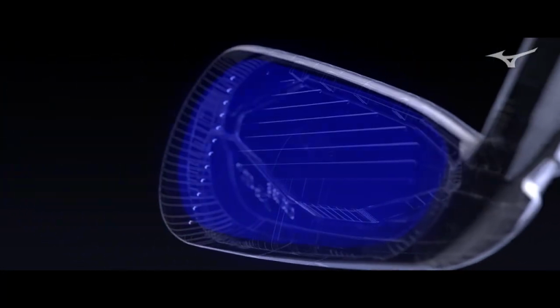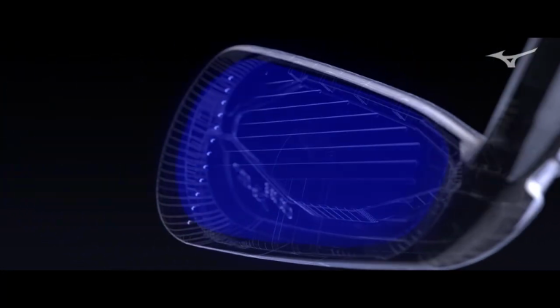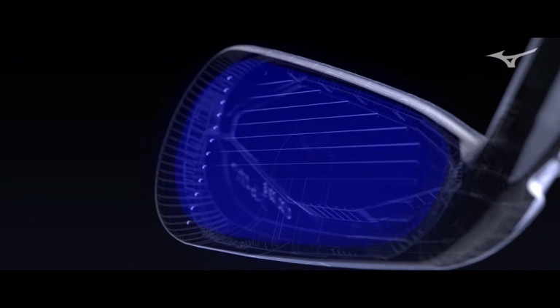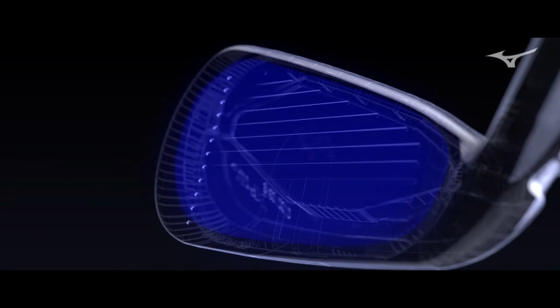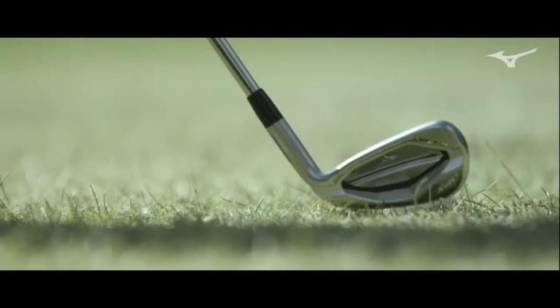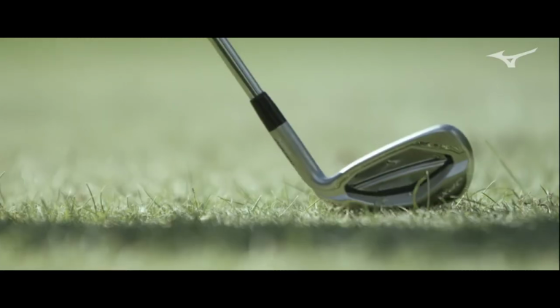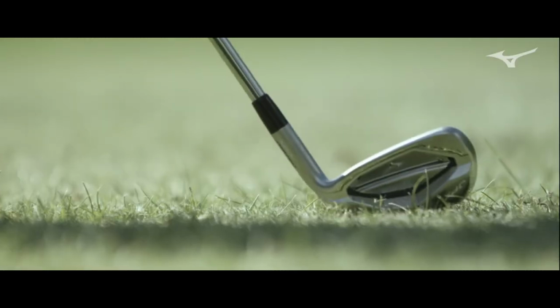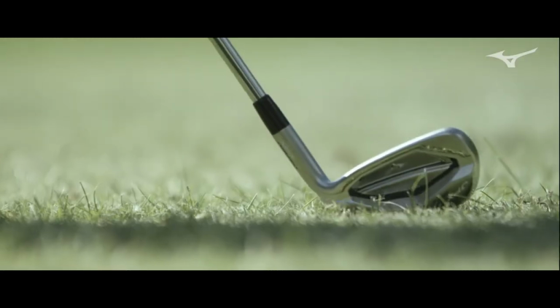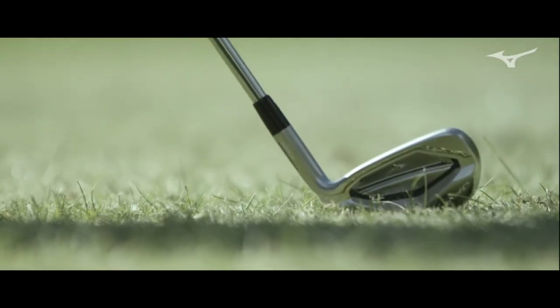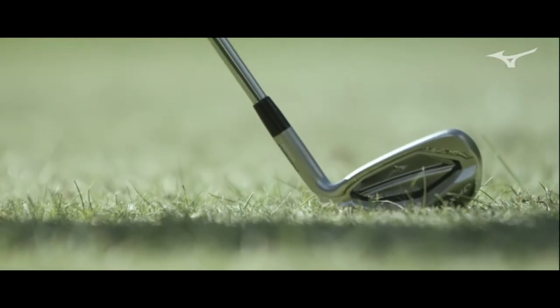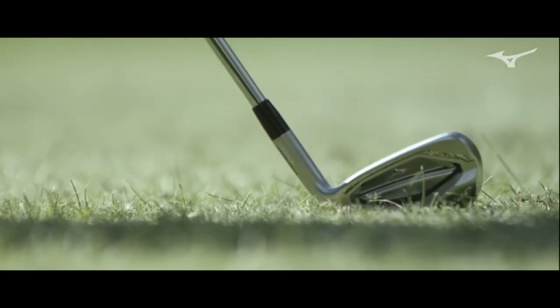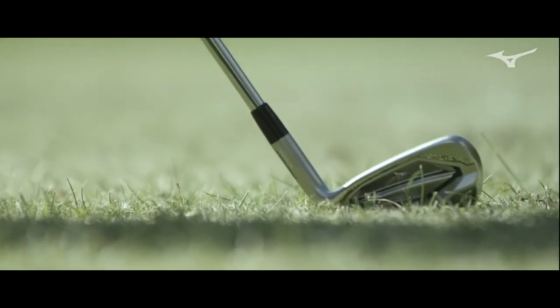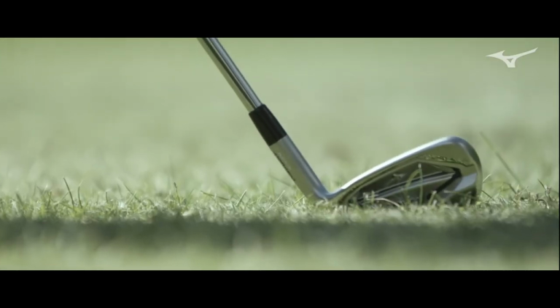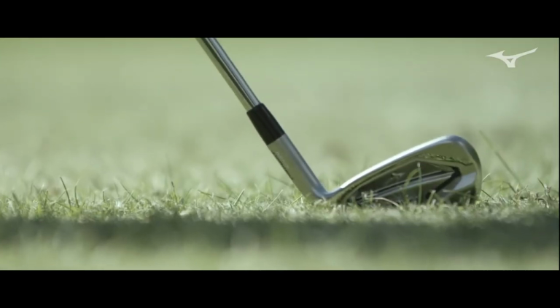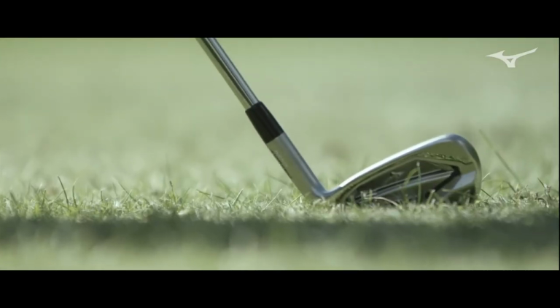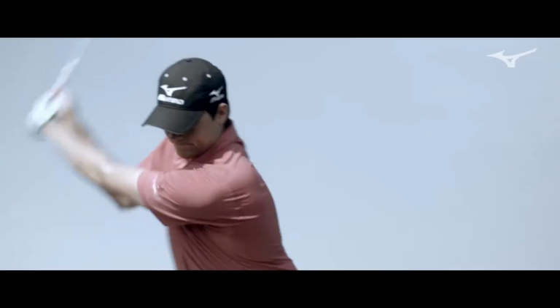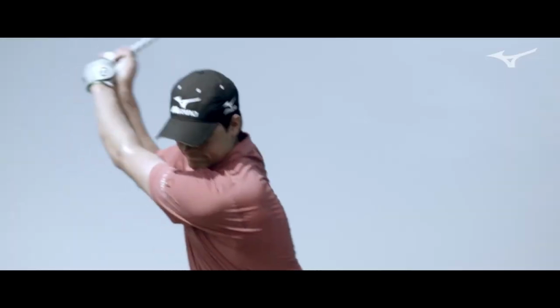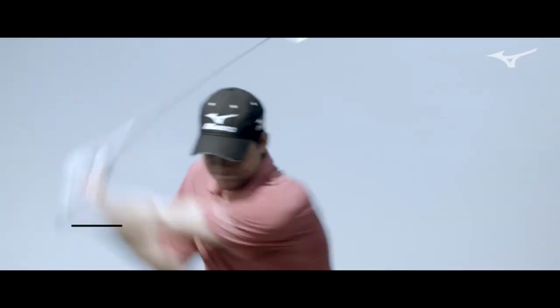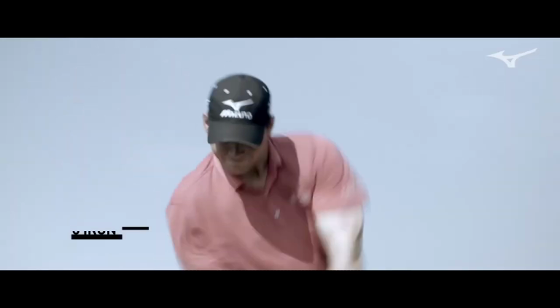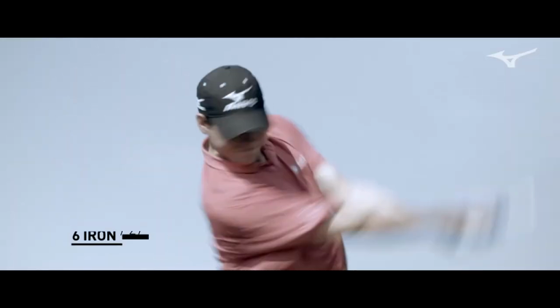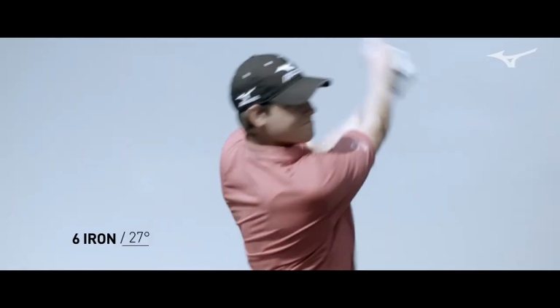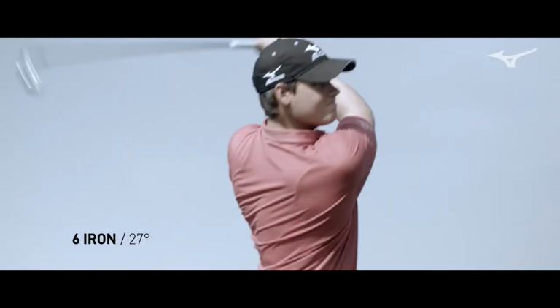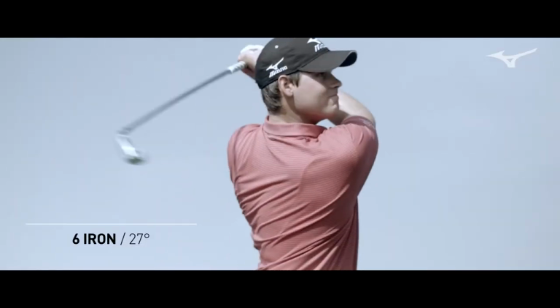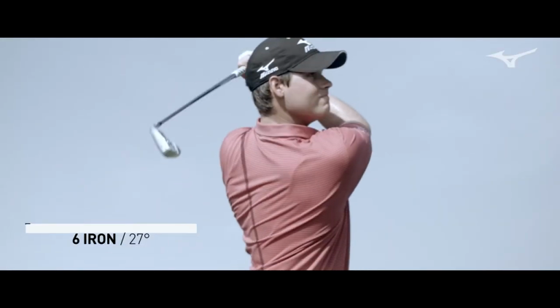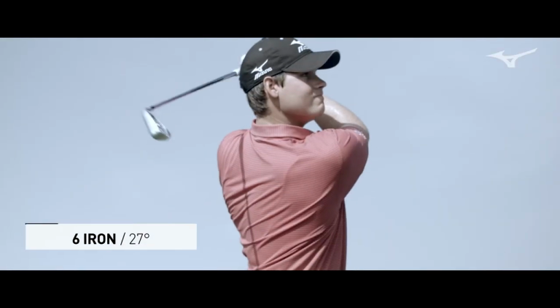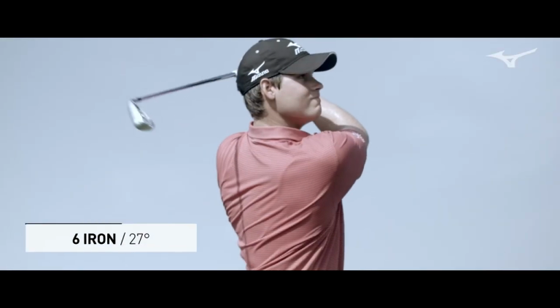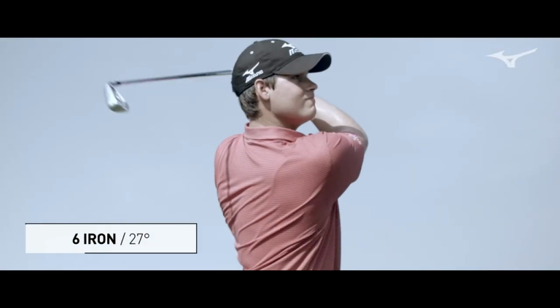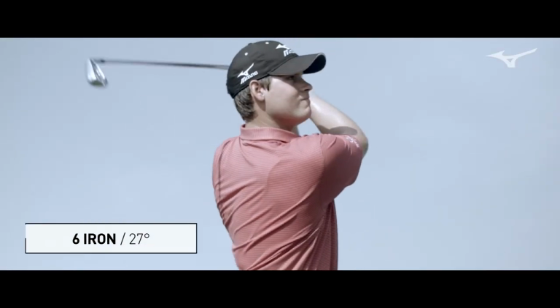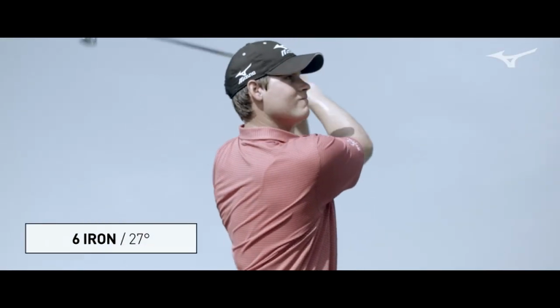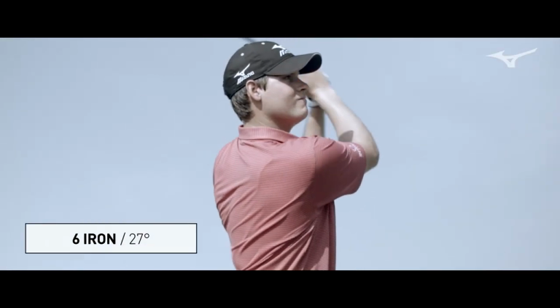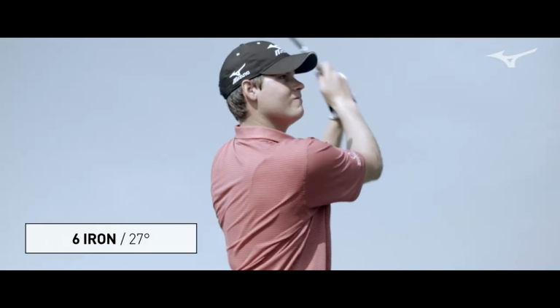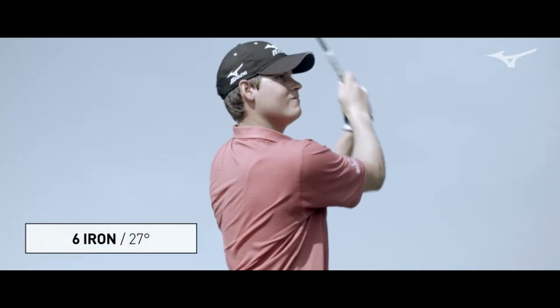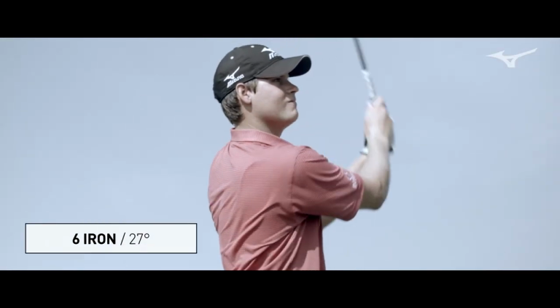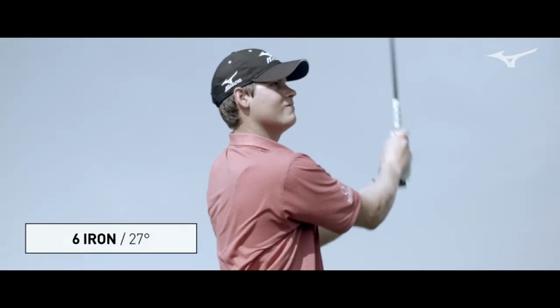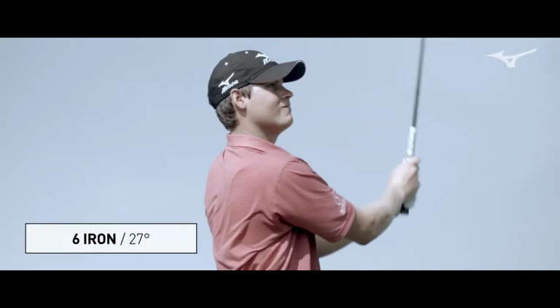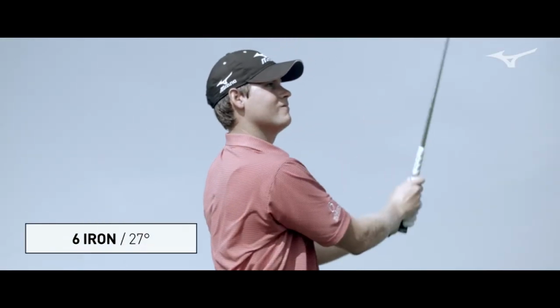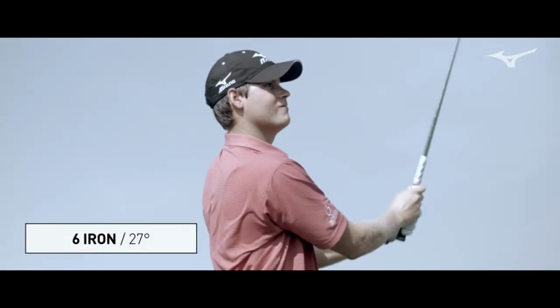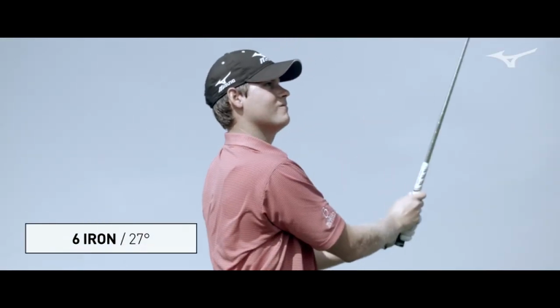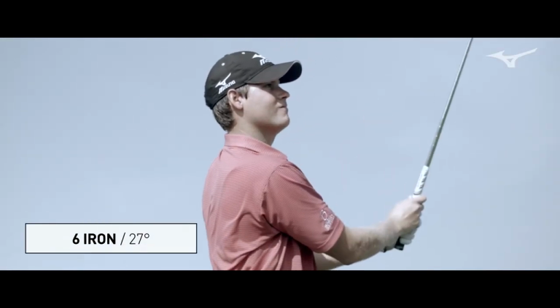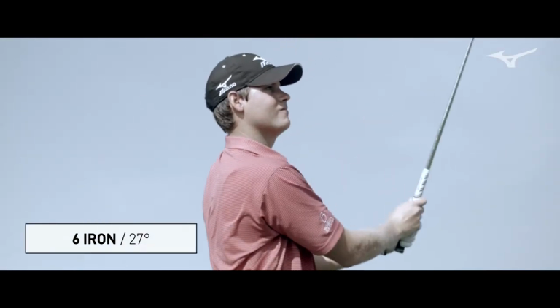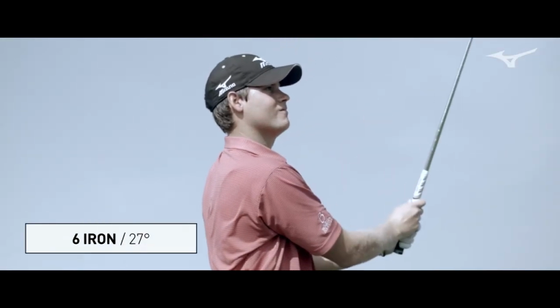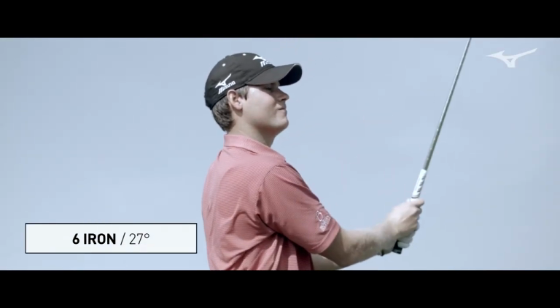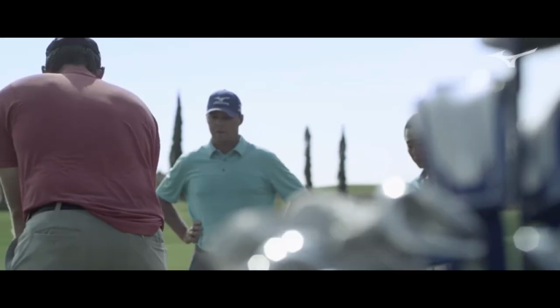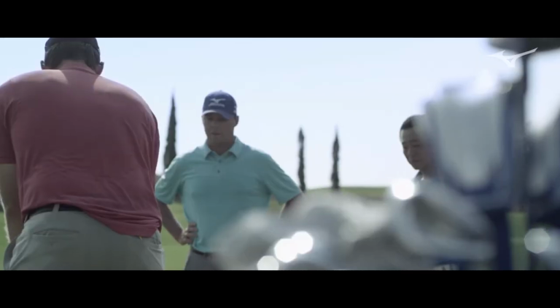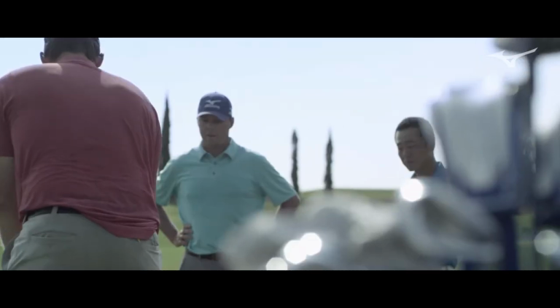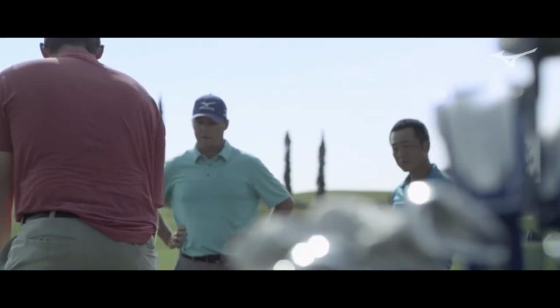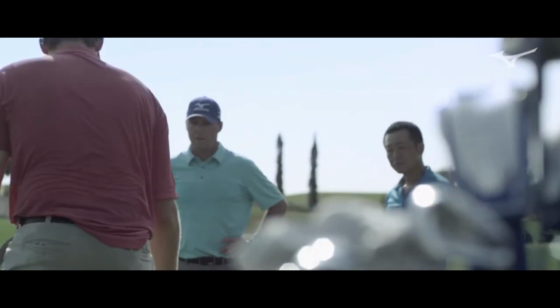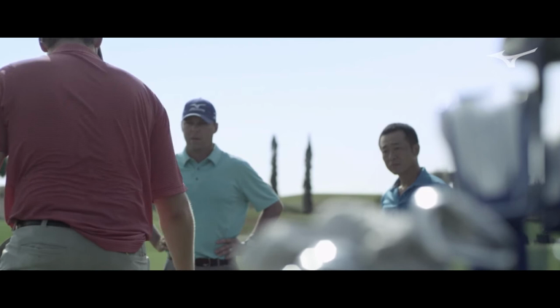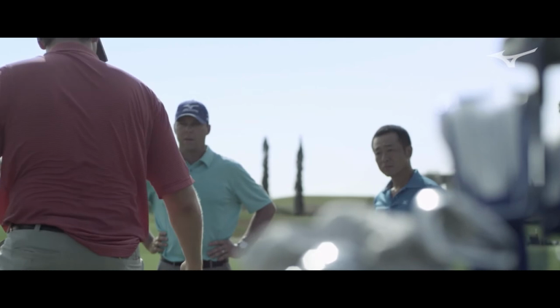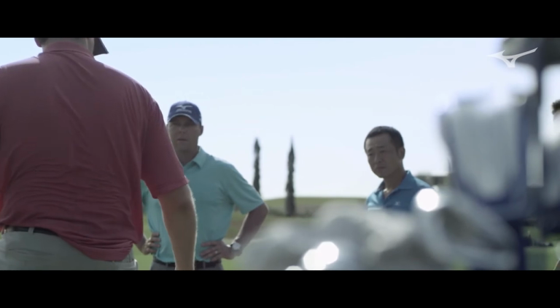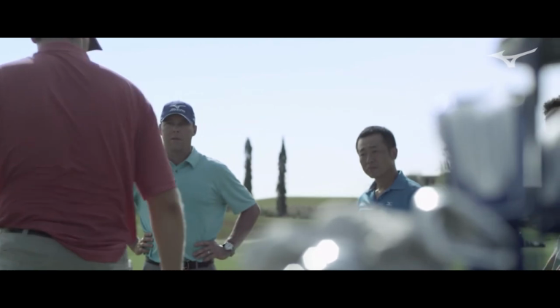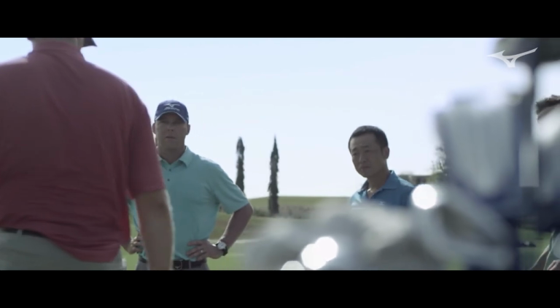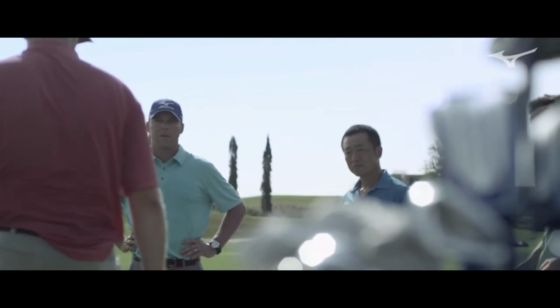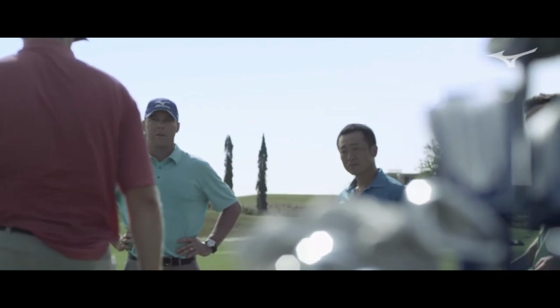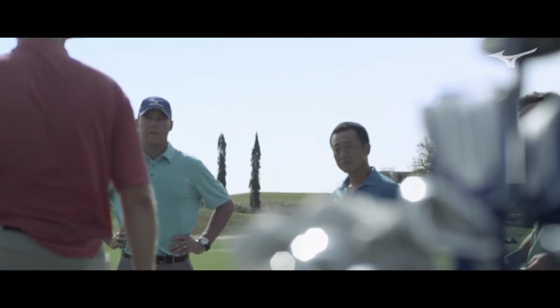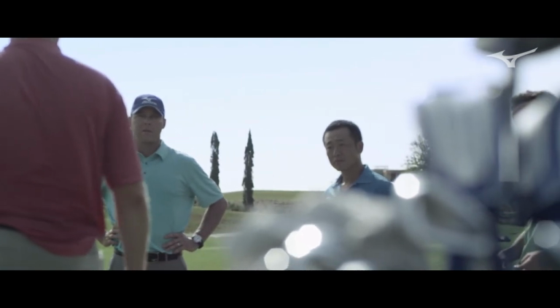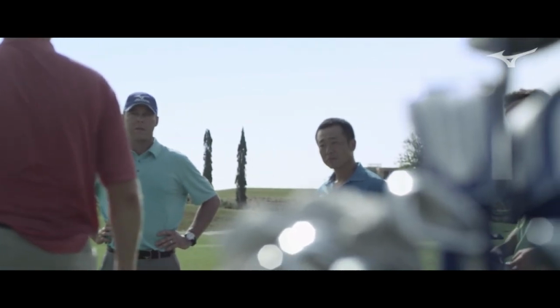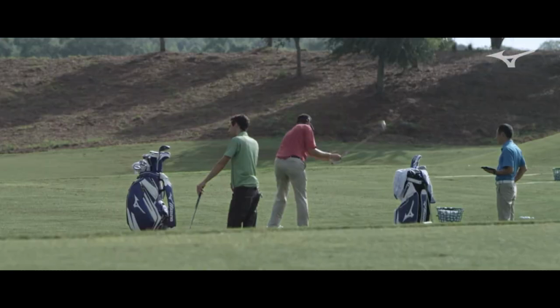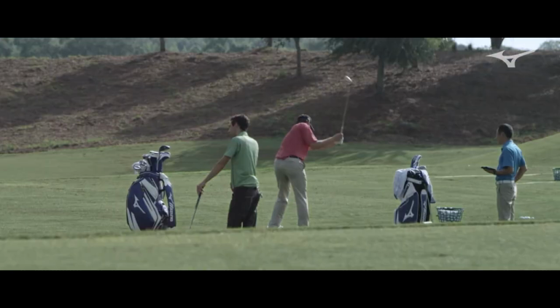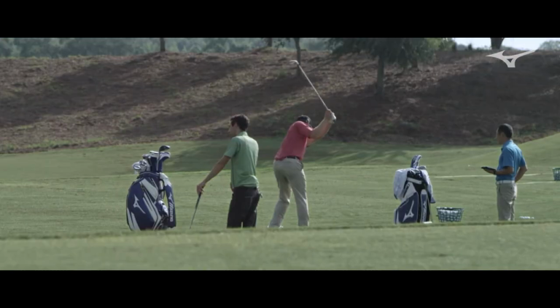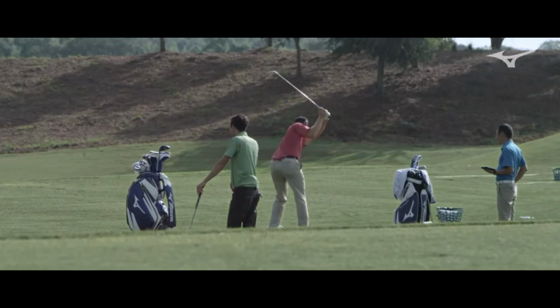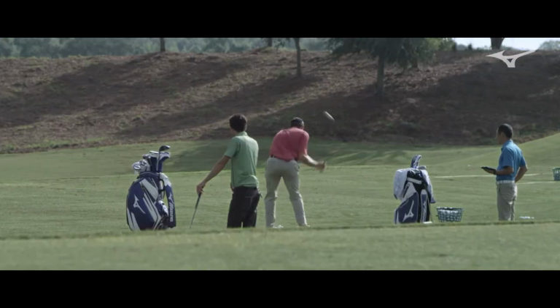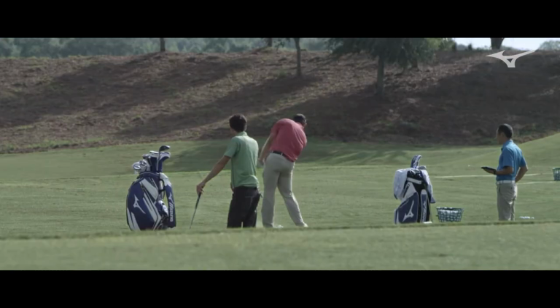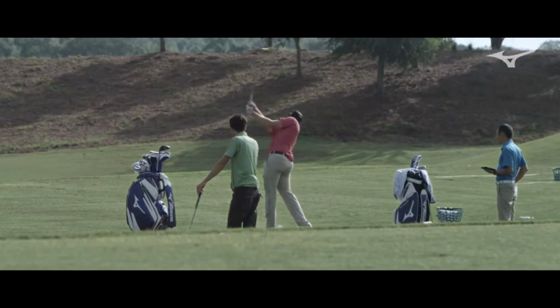Very clean iron. It's solid through the turf. Divots are nice and shallow. No matter the contact — that last one wasn't hit as great and it still went 215.